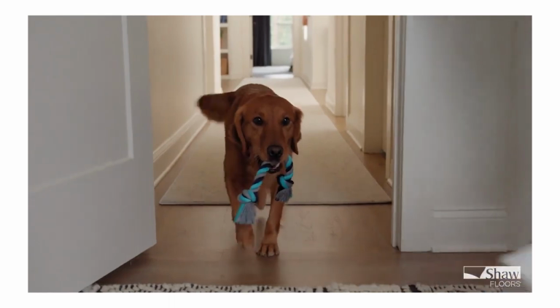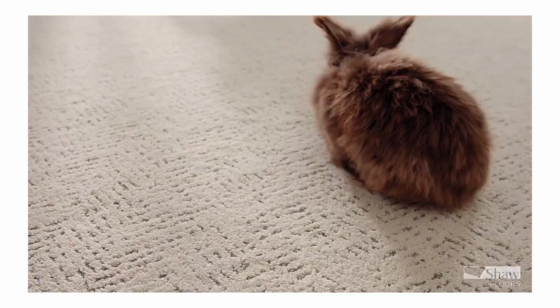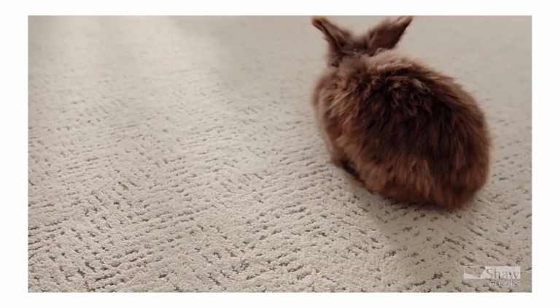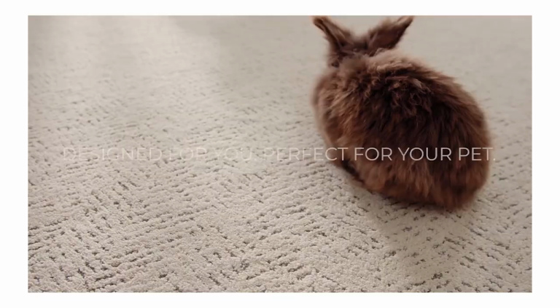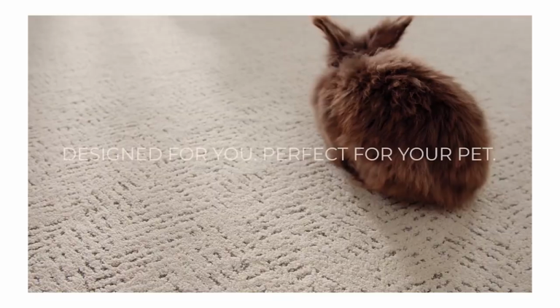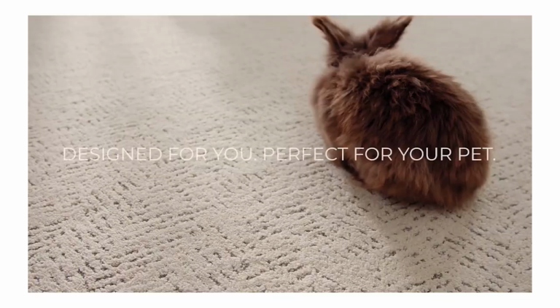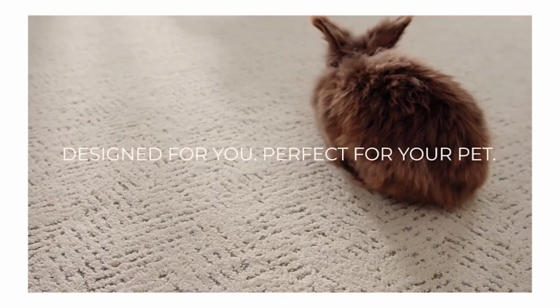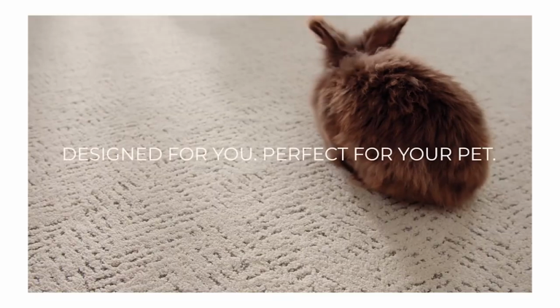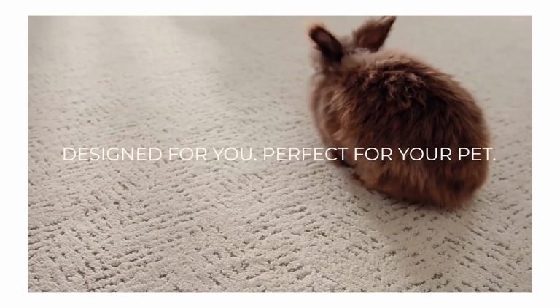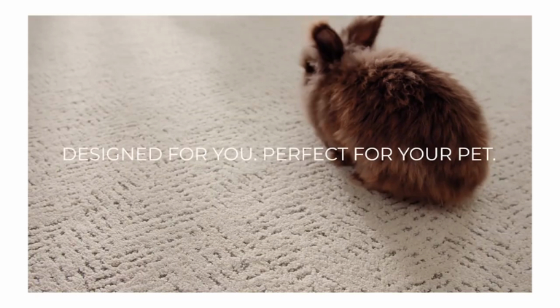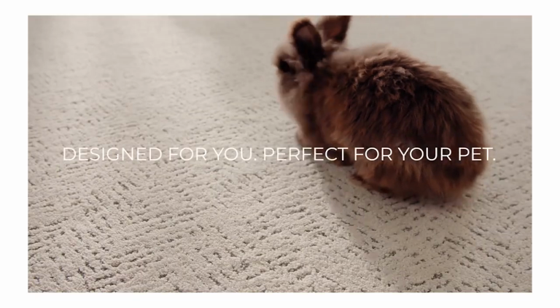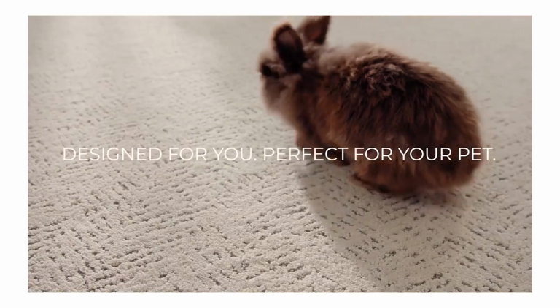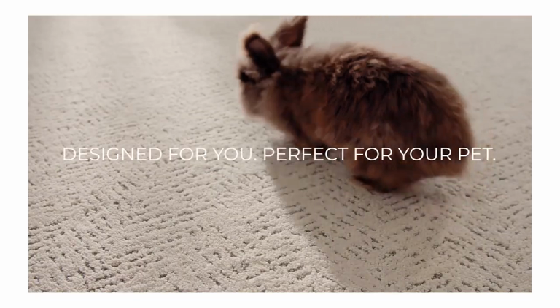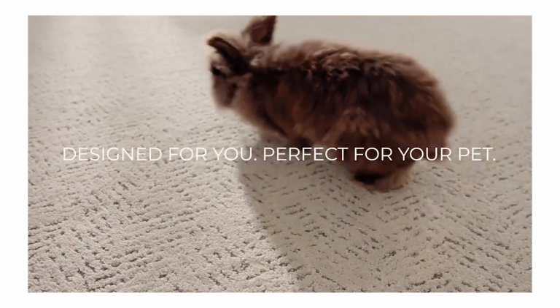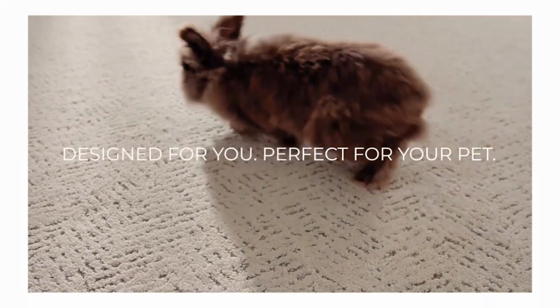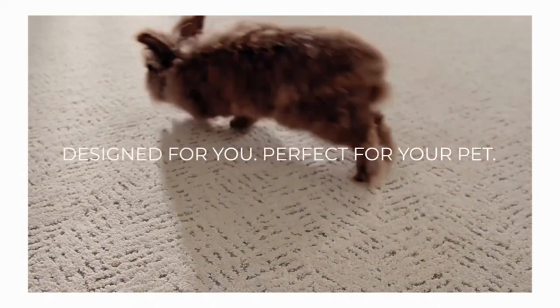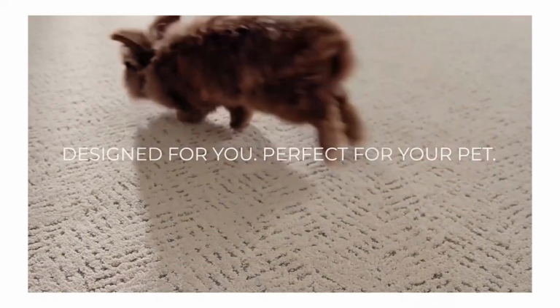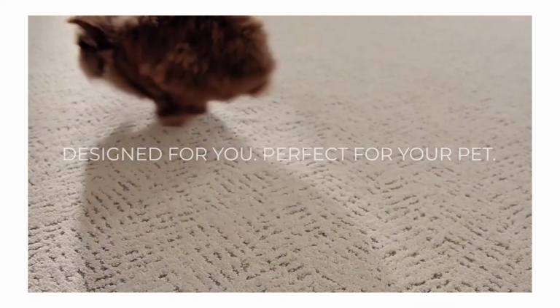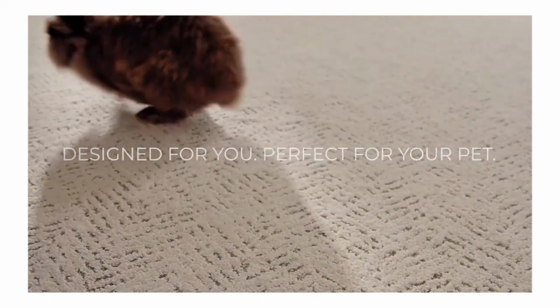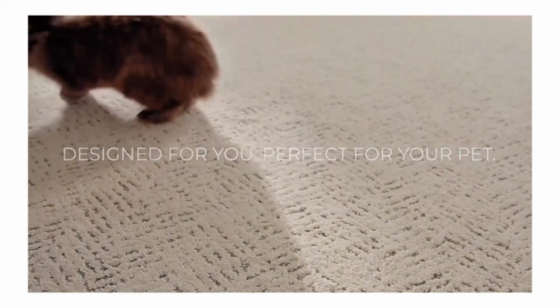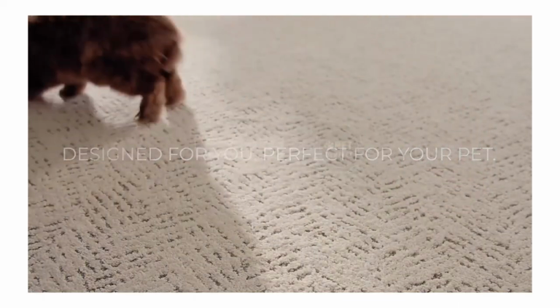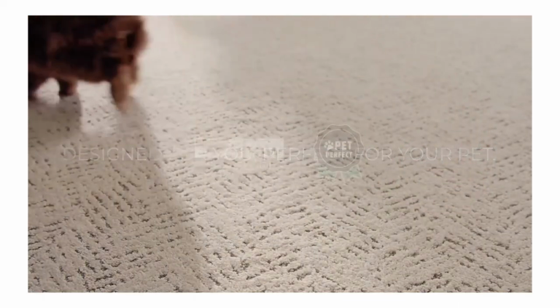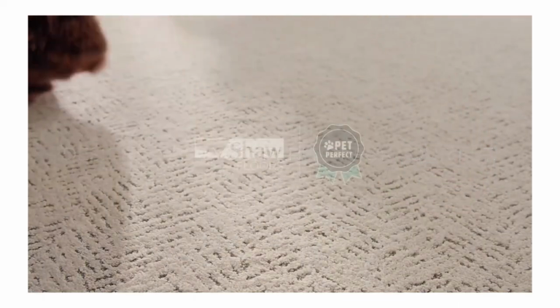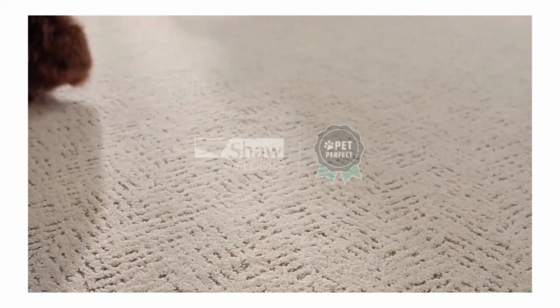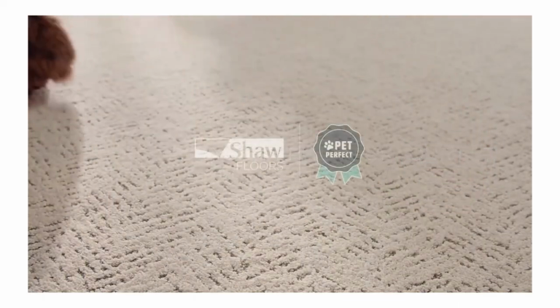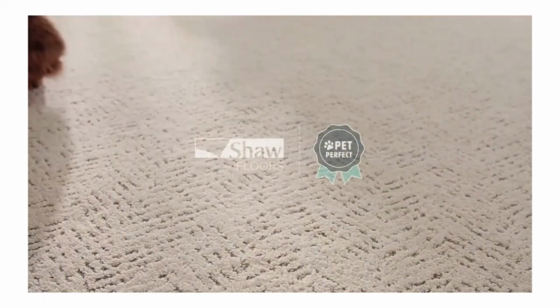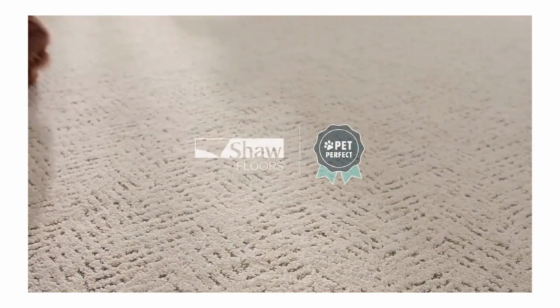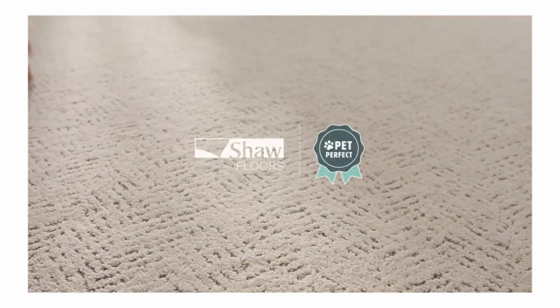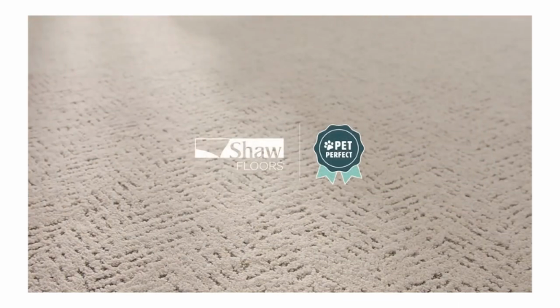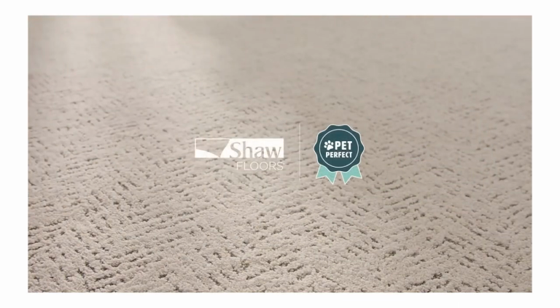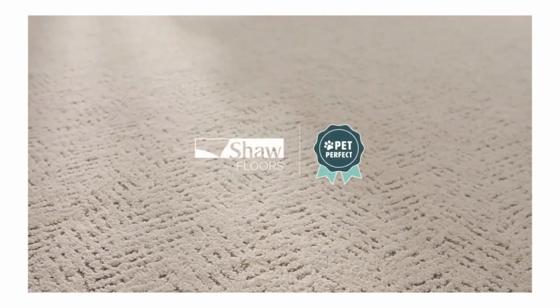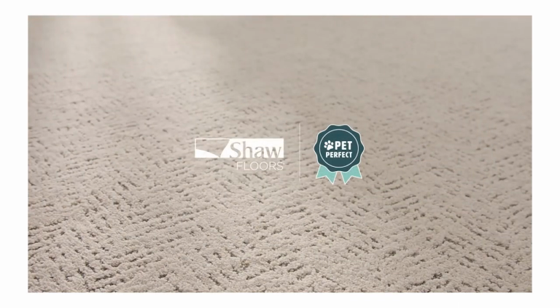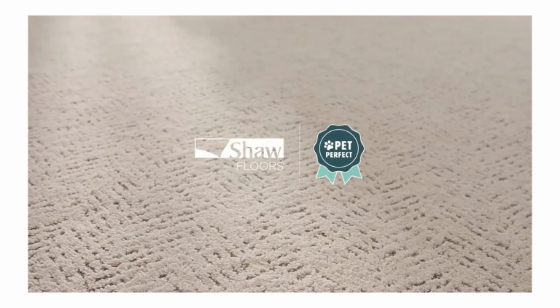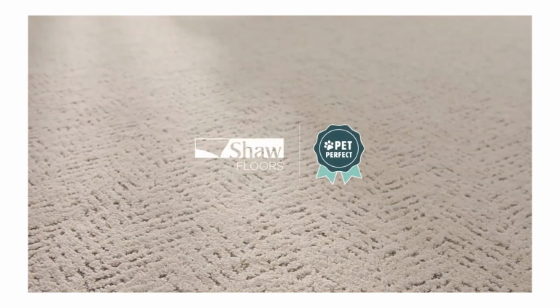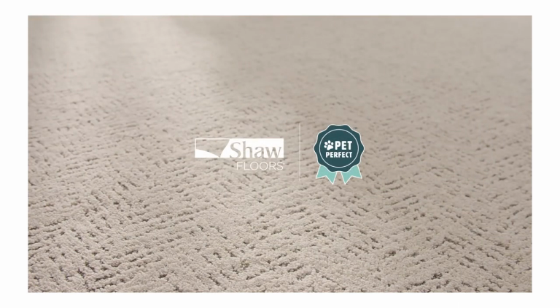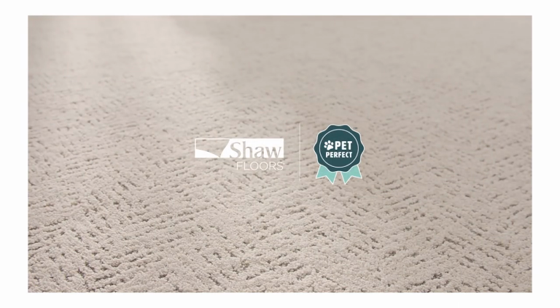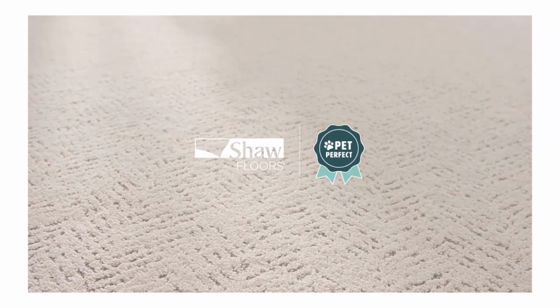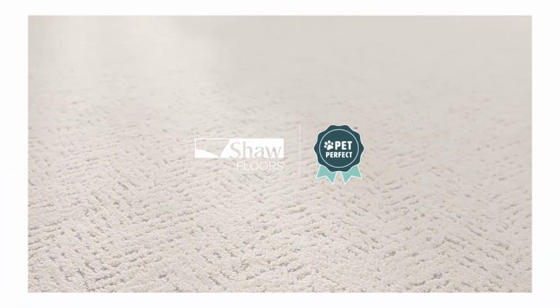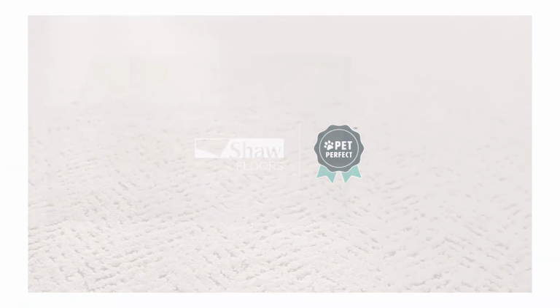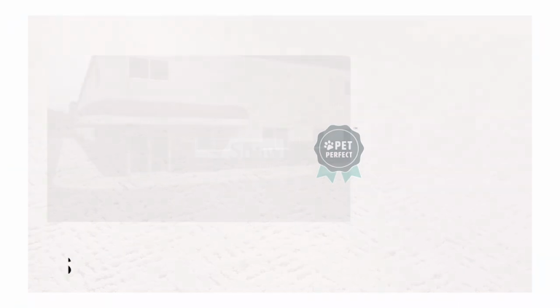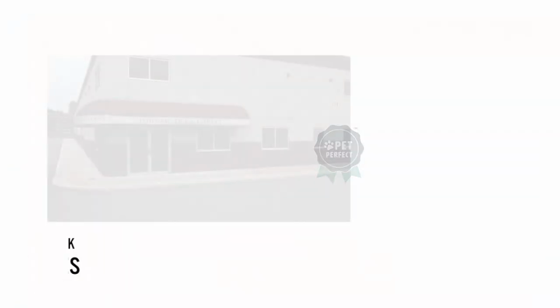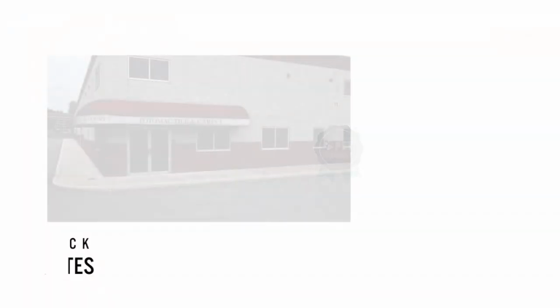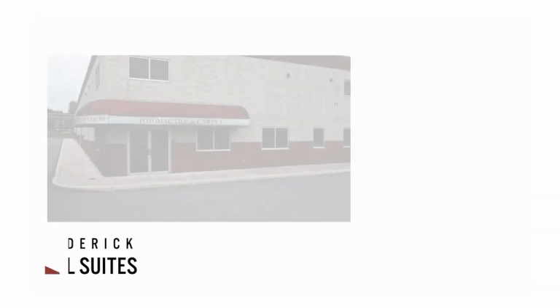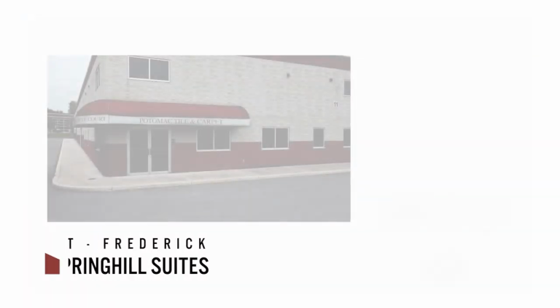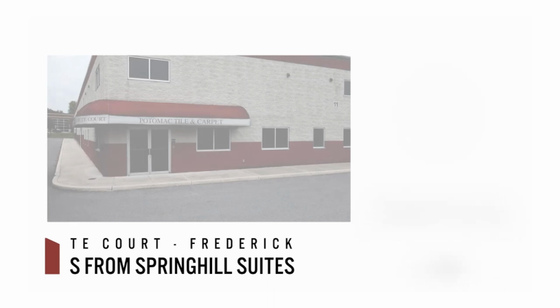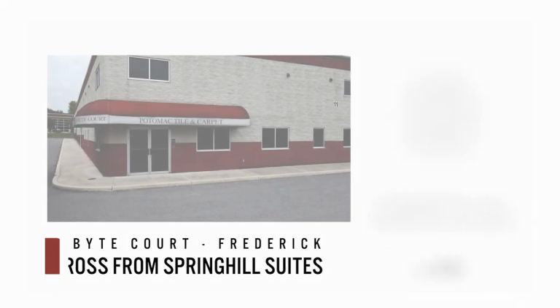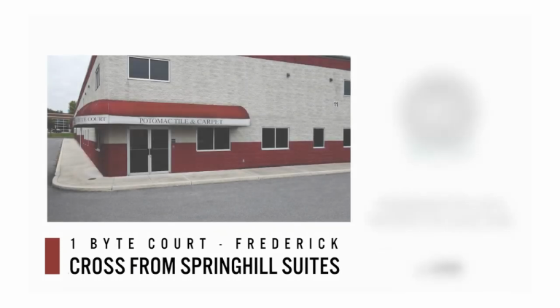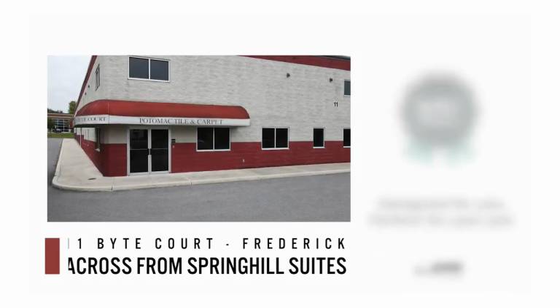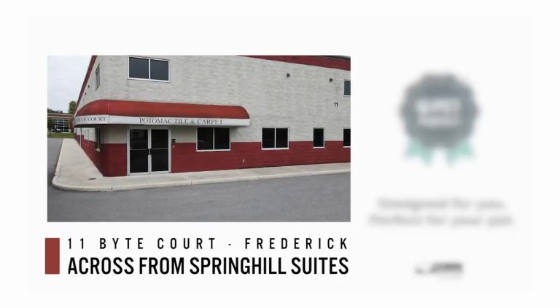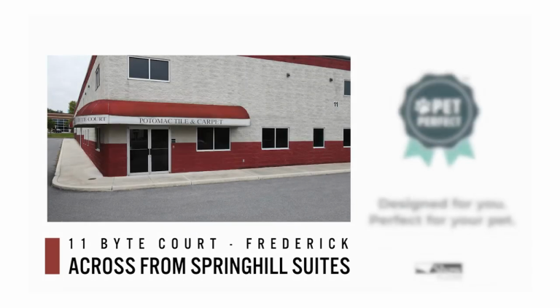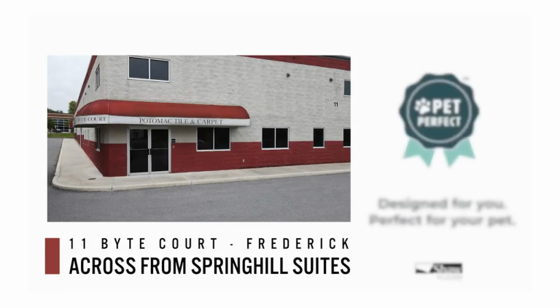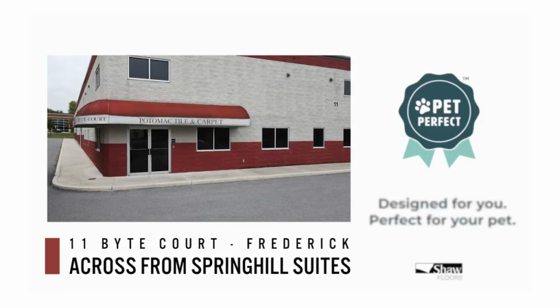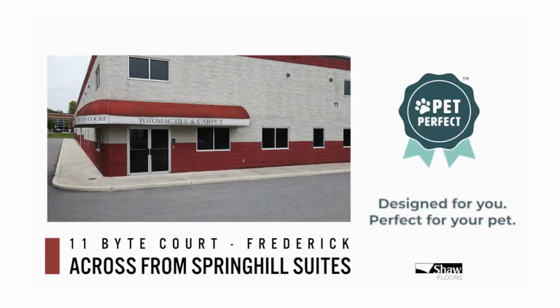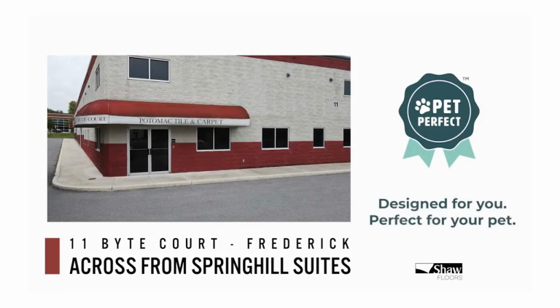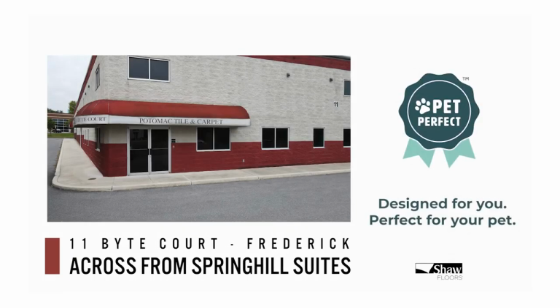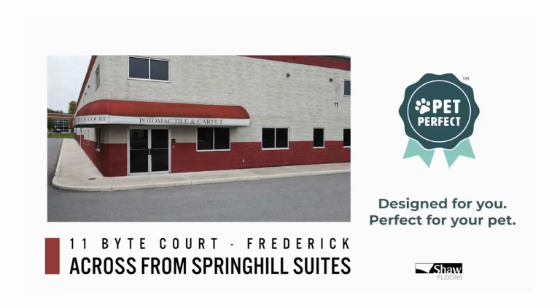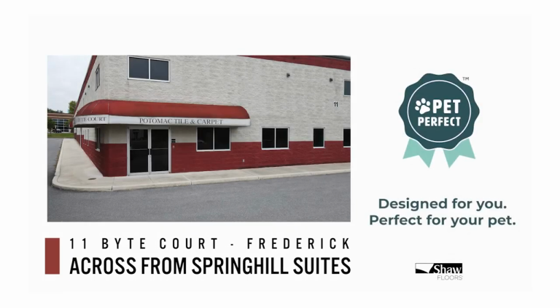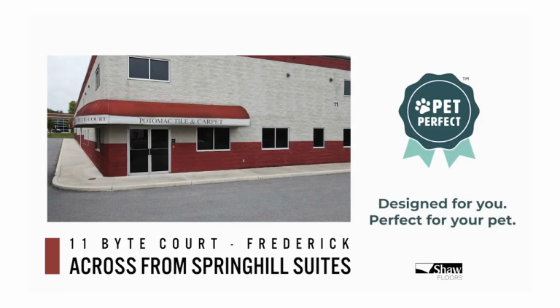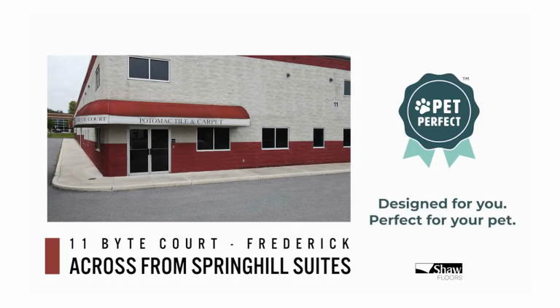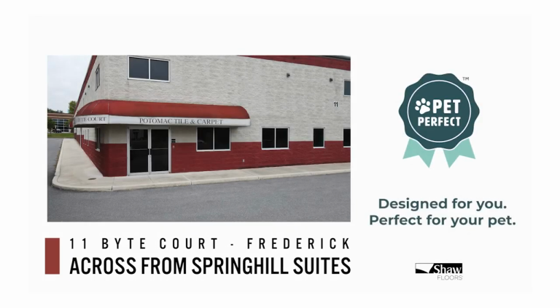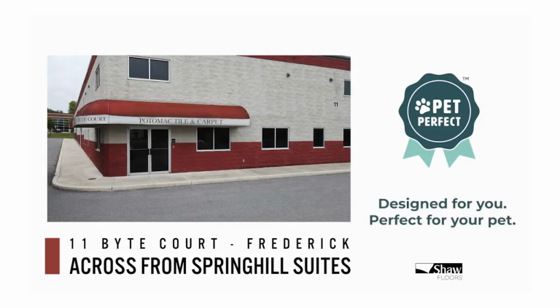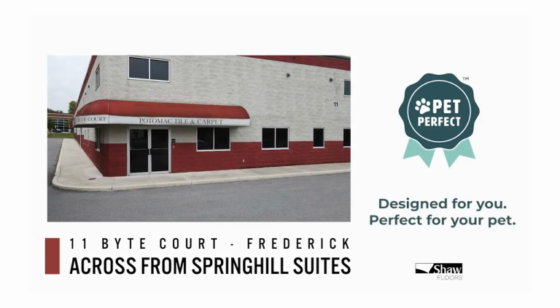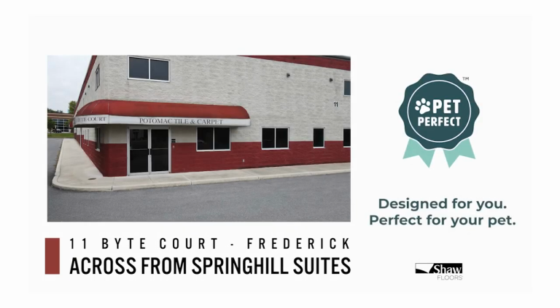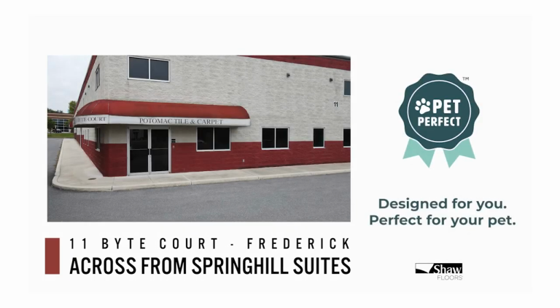Designed for you, perfect for your pet. Shaw flooring is available at Potomac Tiling Carpet, 11-Bite Court in Frederick.